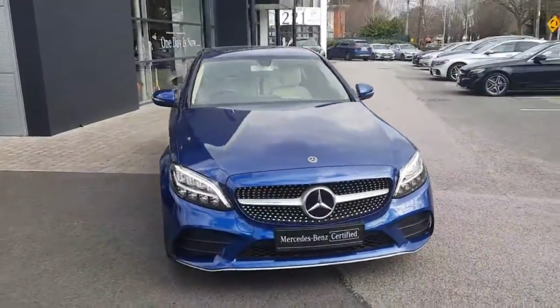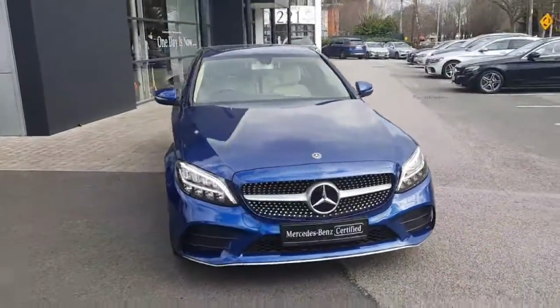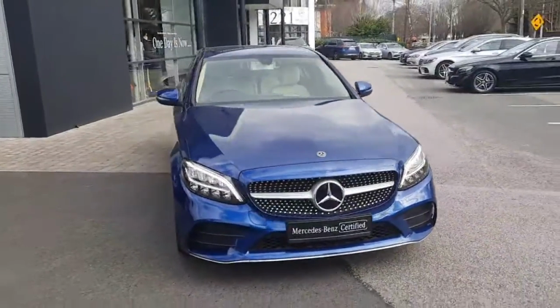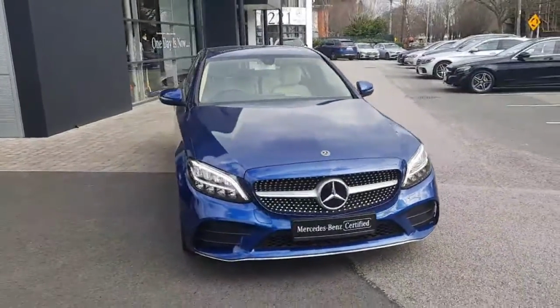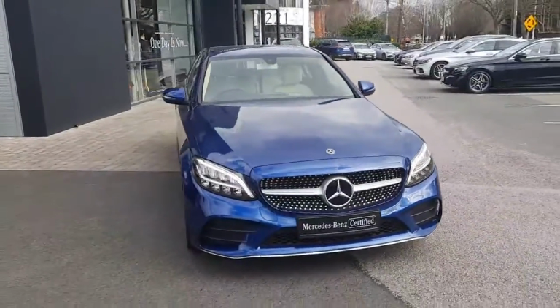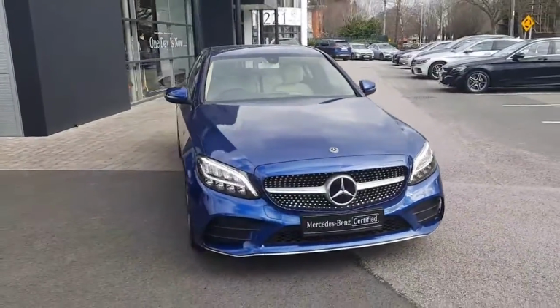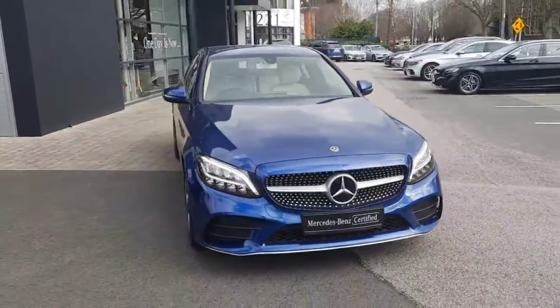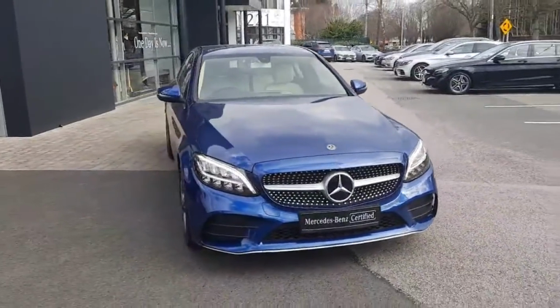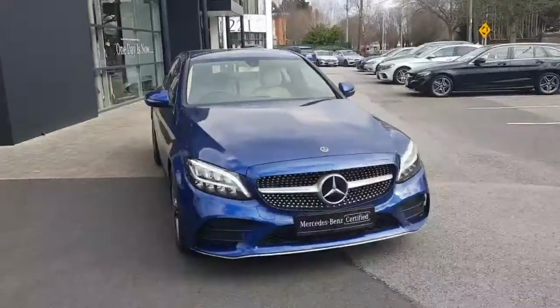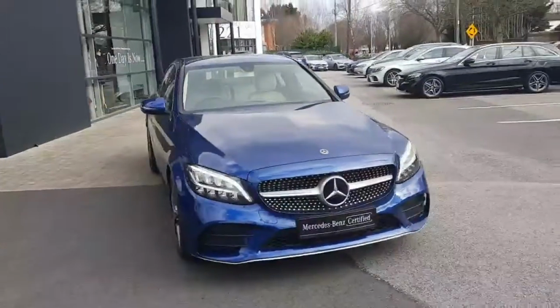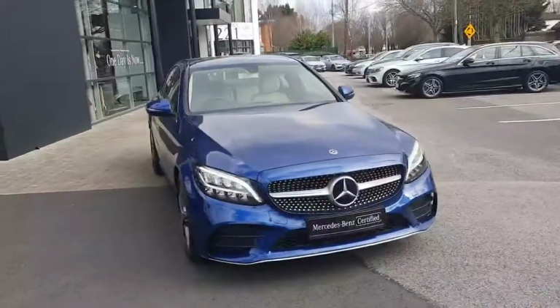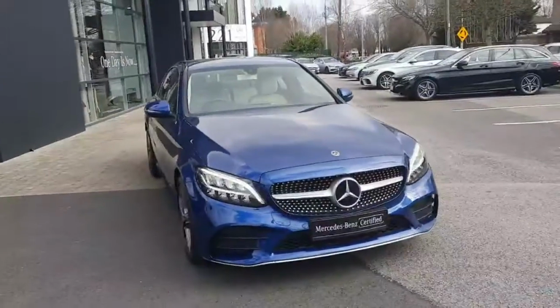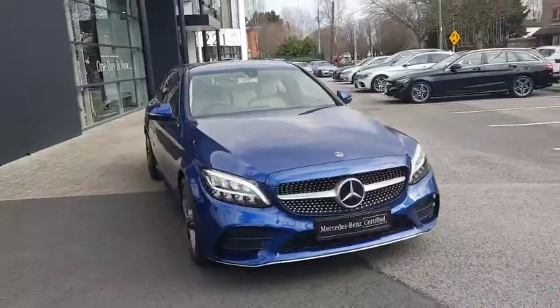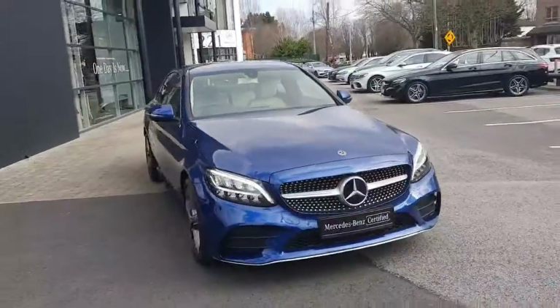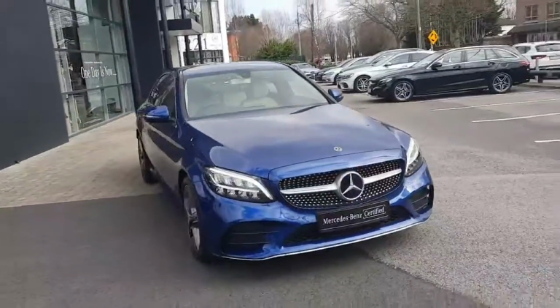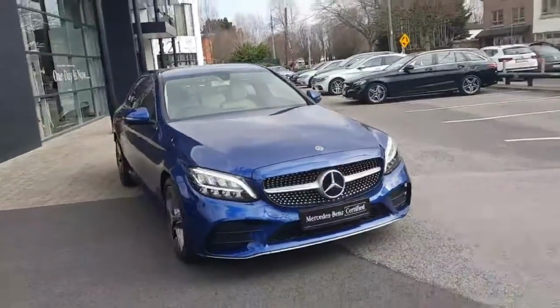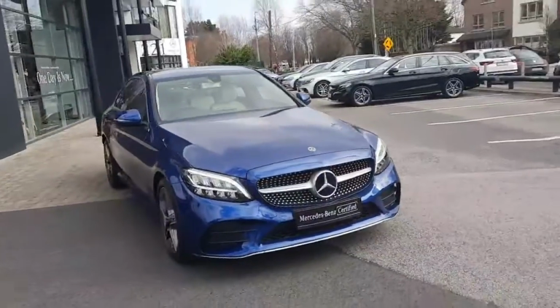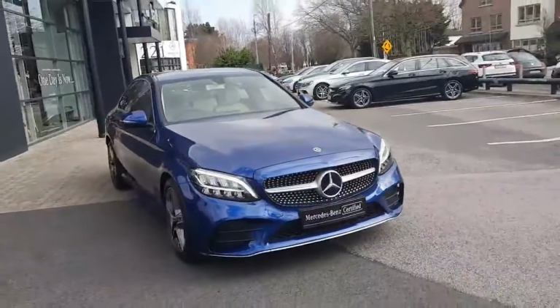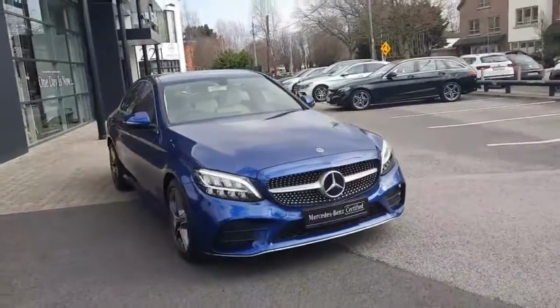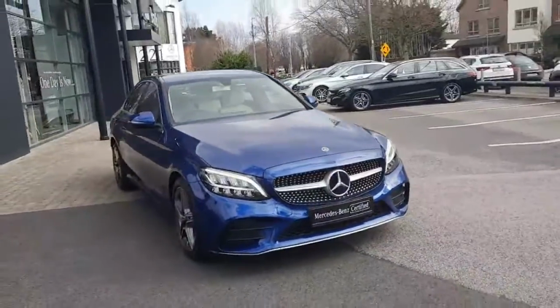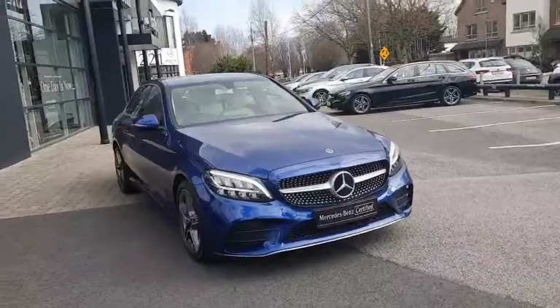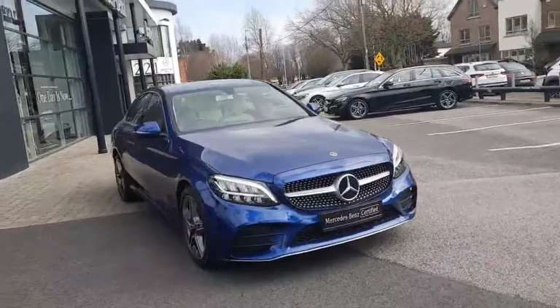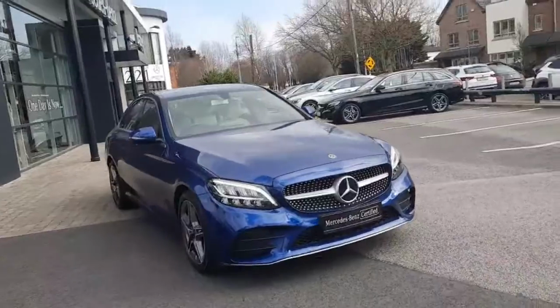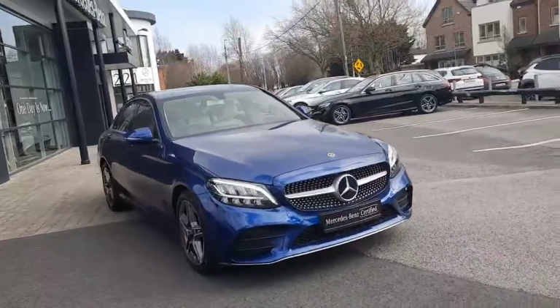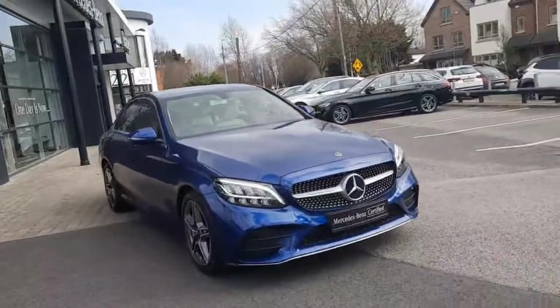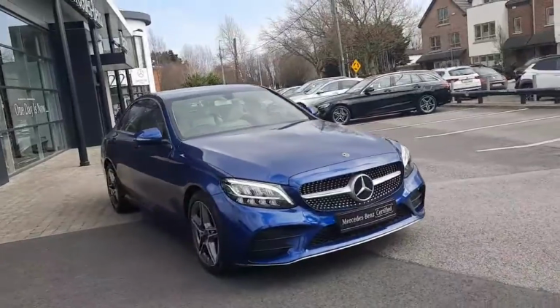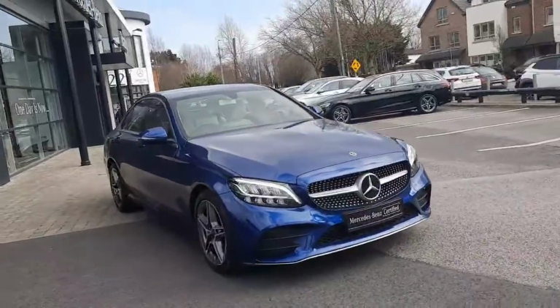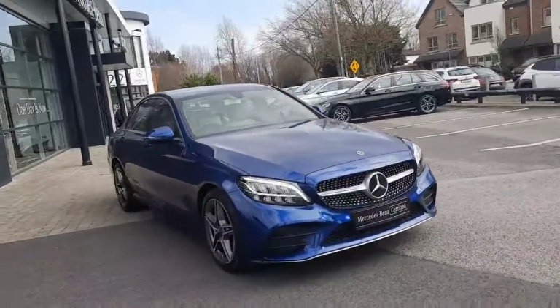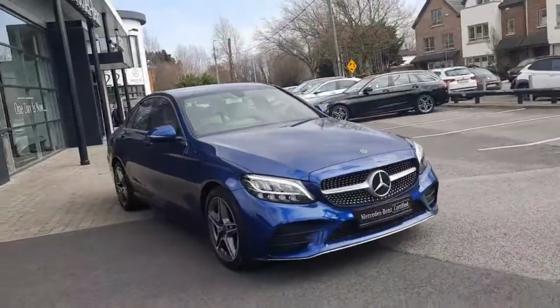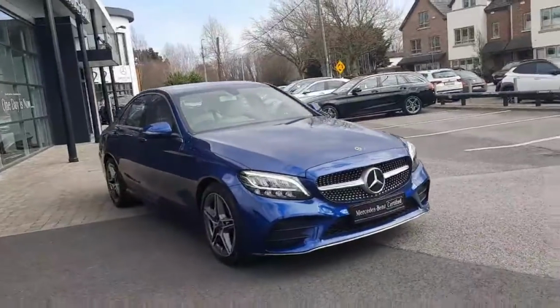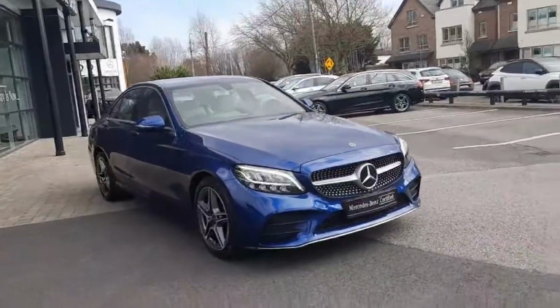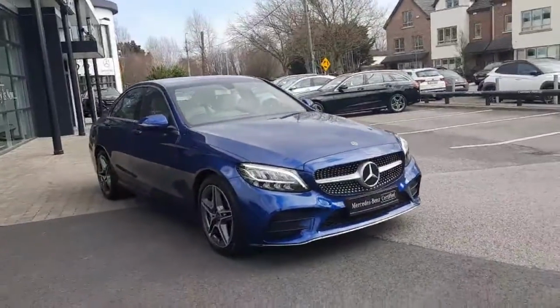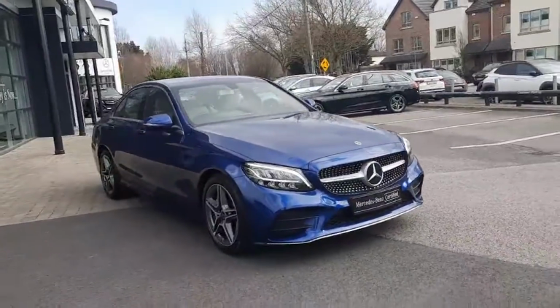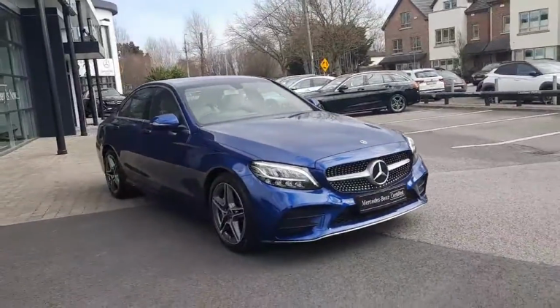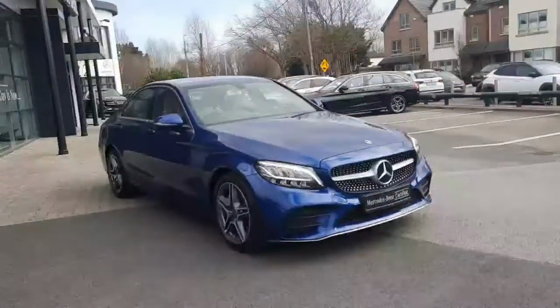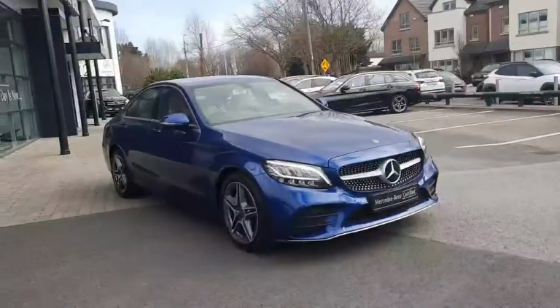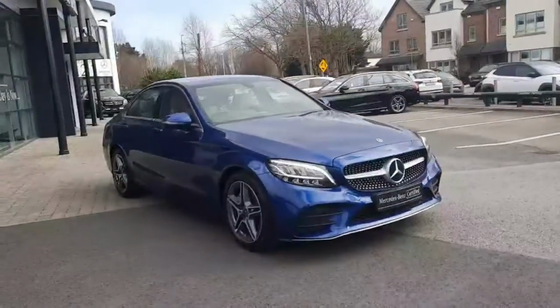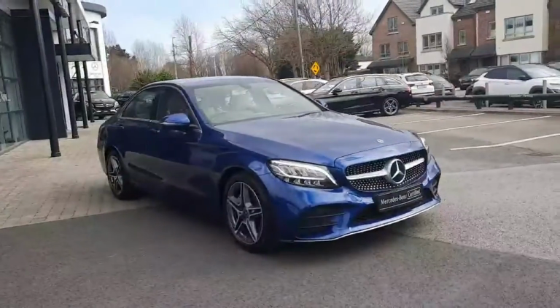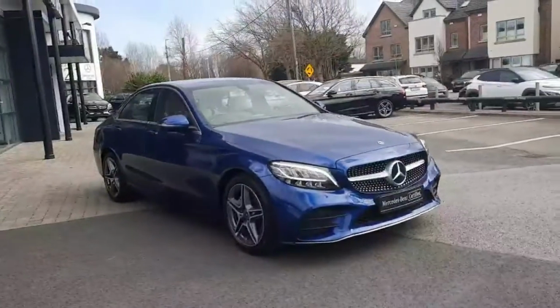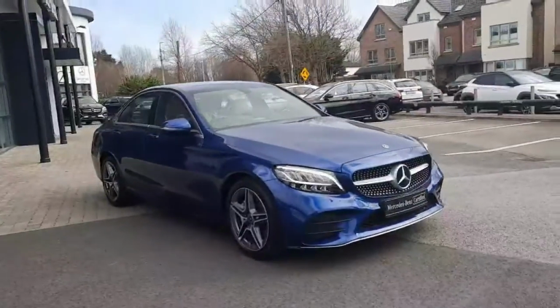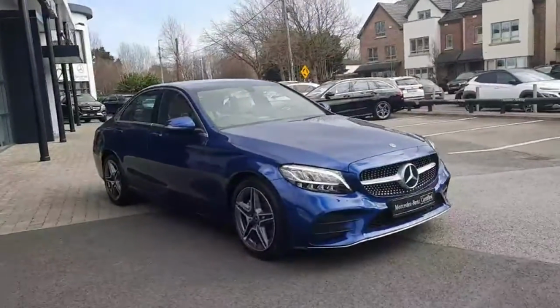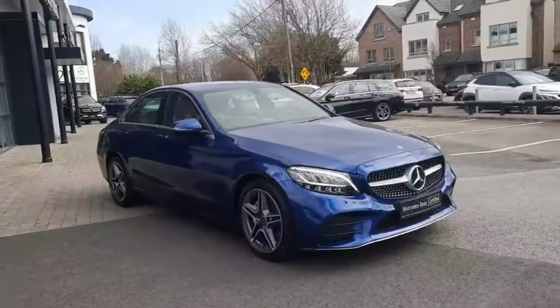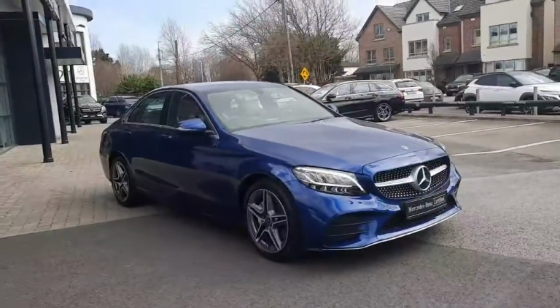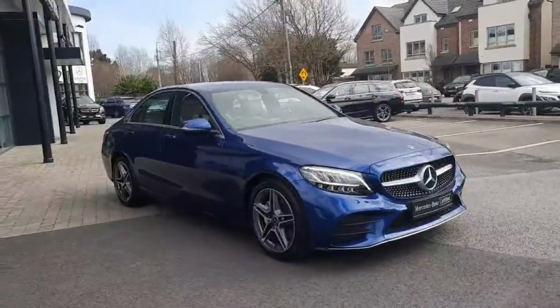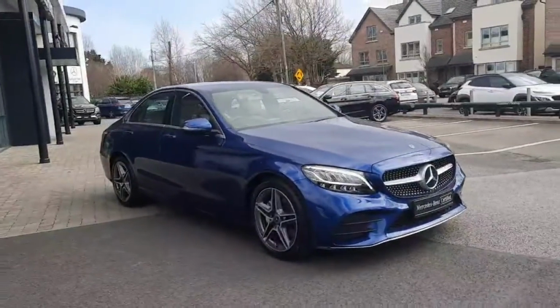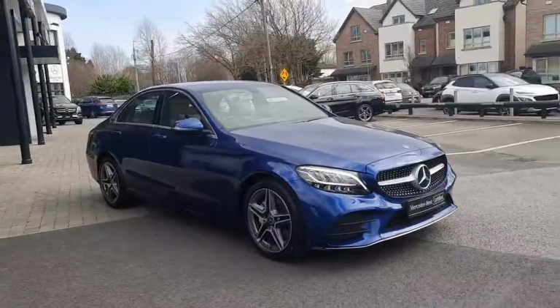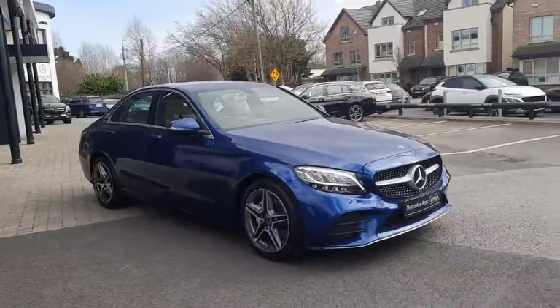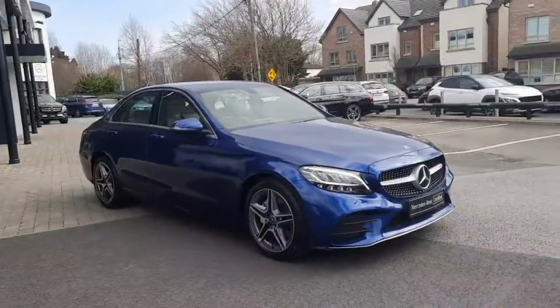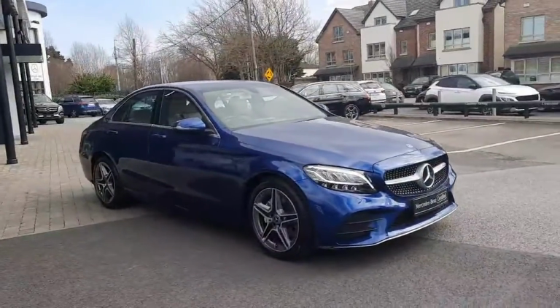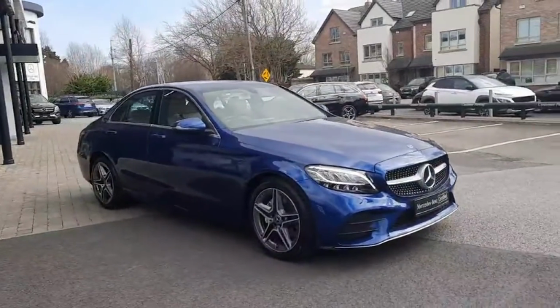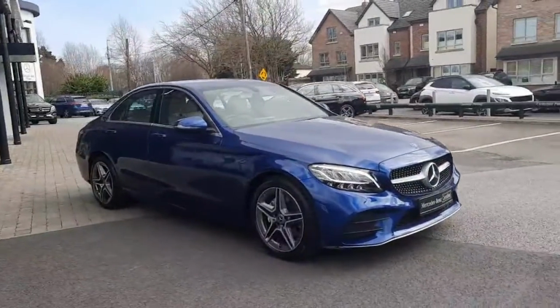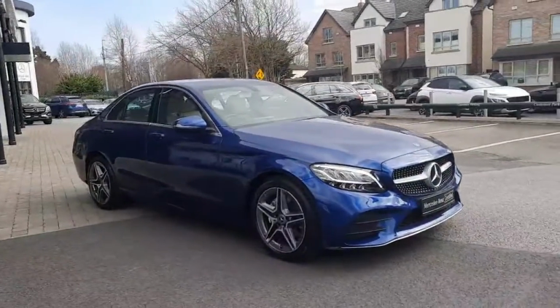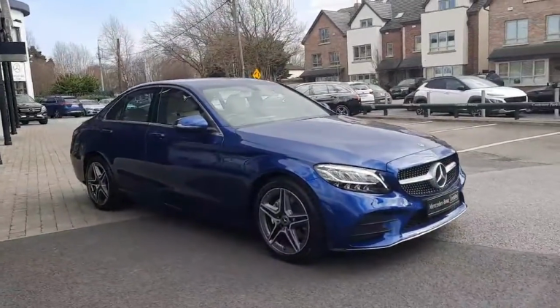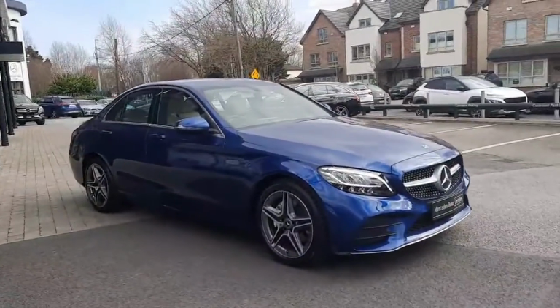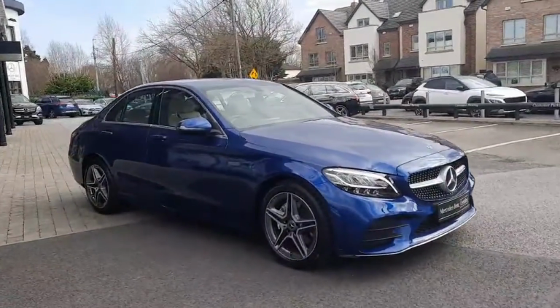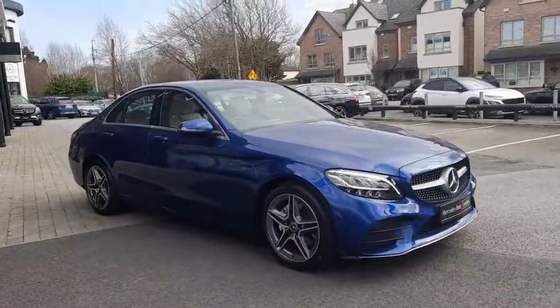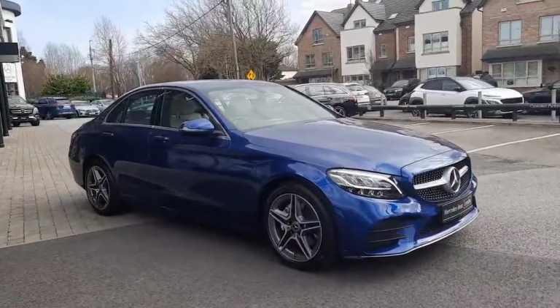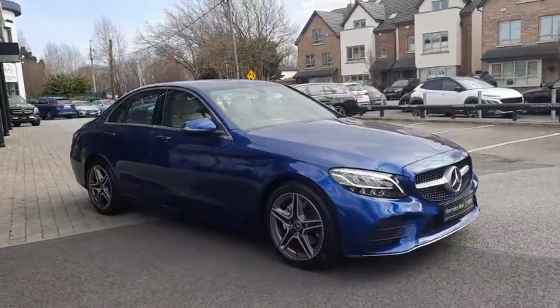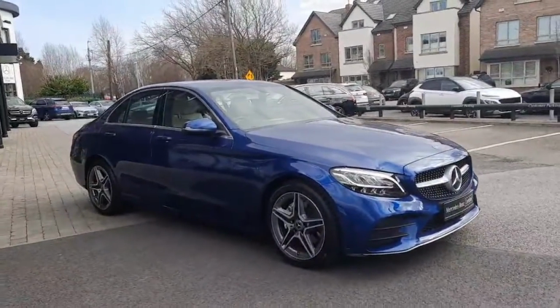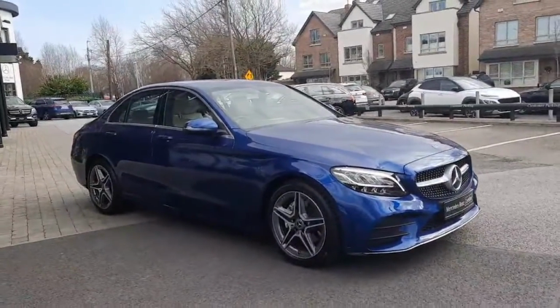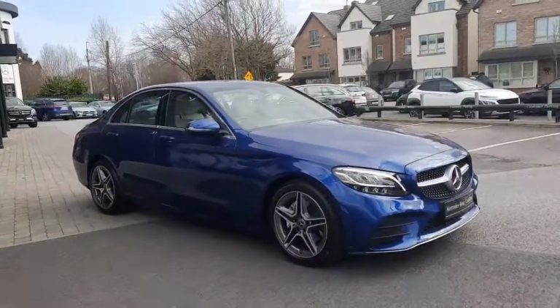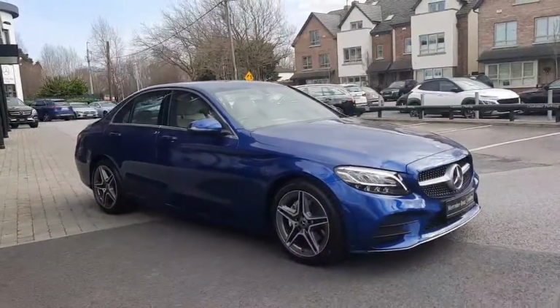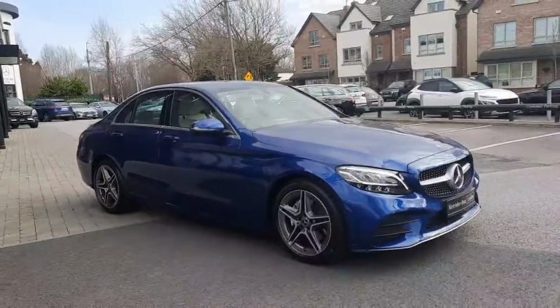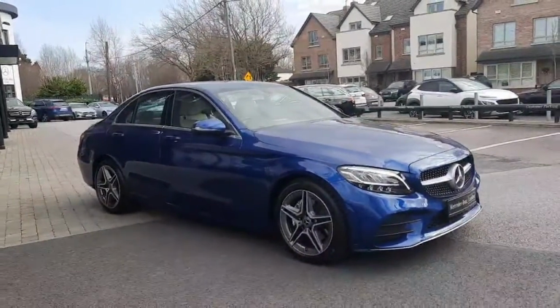This car will come with 12 months Mercedes-Benz certified warranty. All trade-ins are welcome and we also have finance packages available.